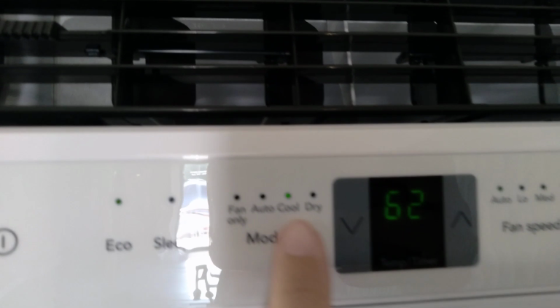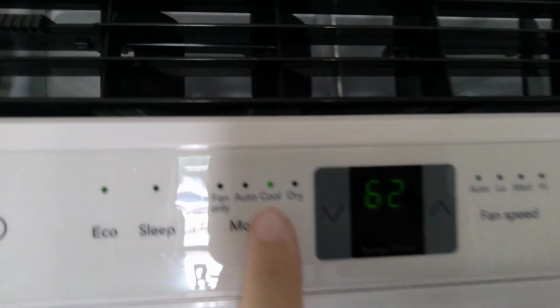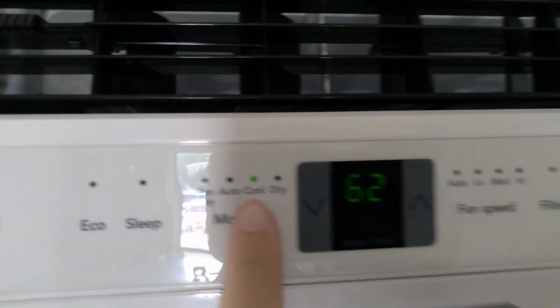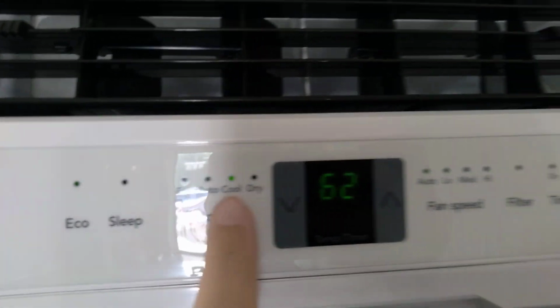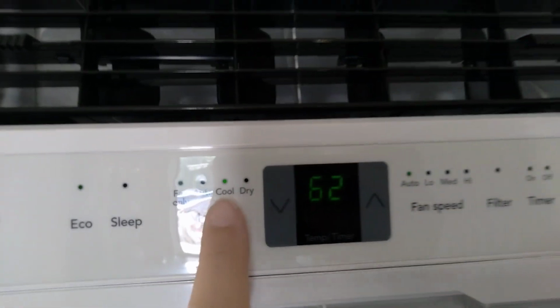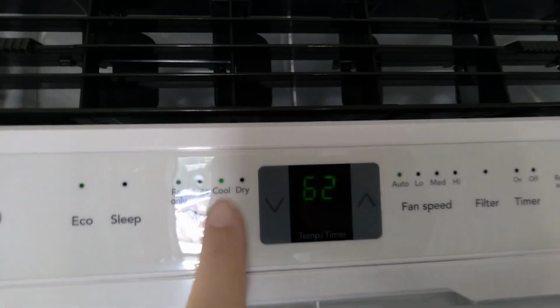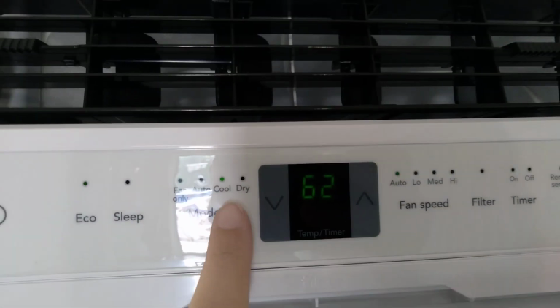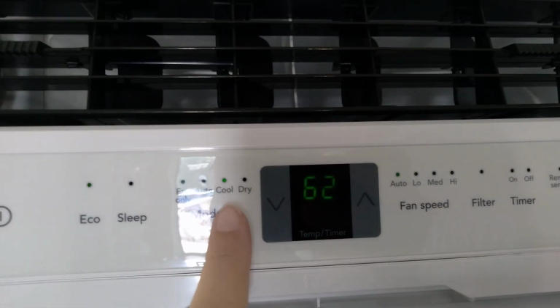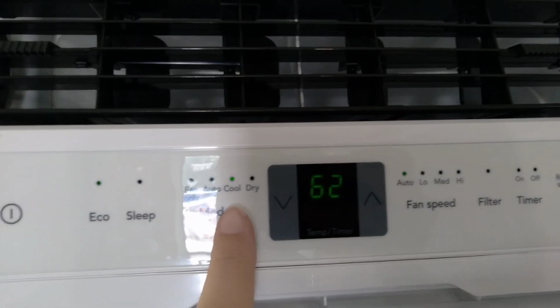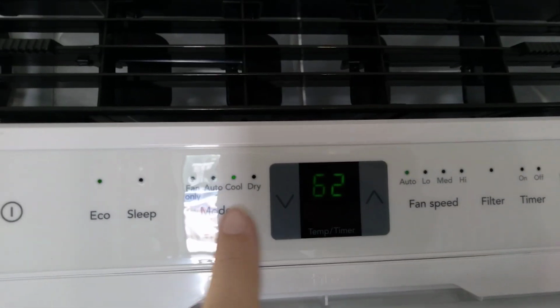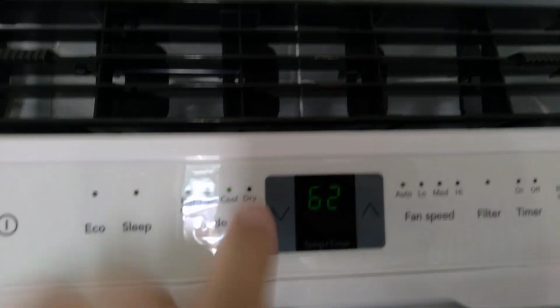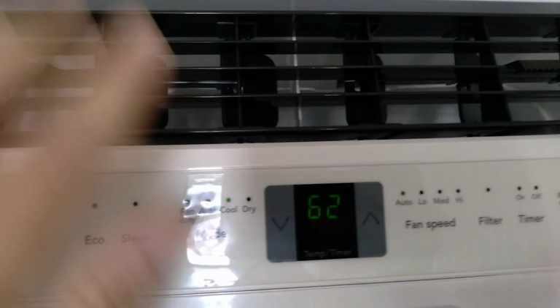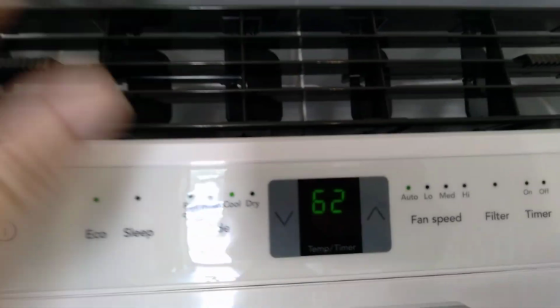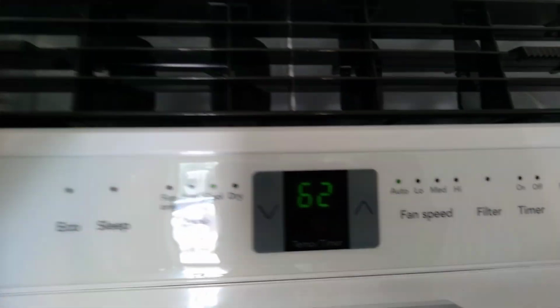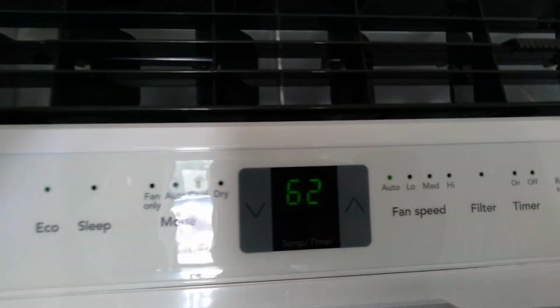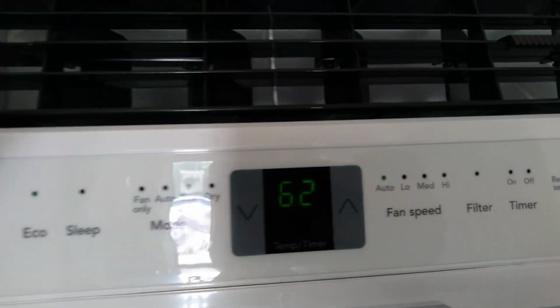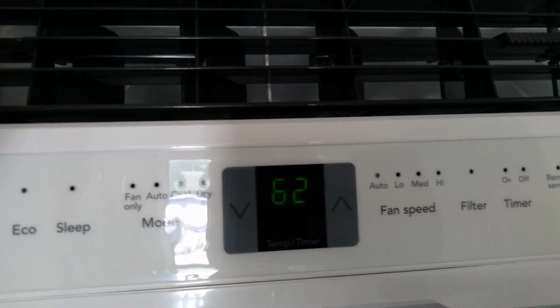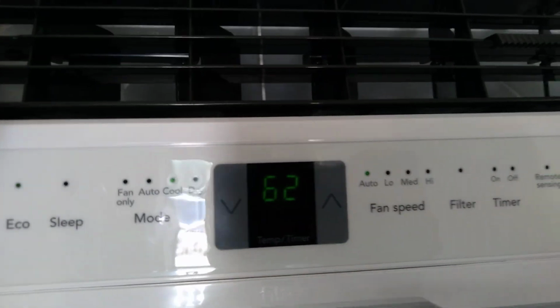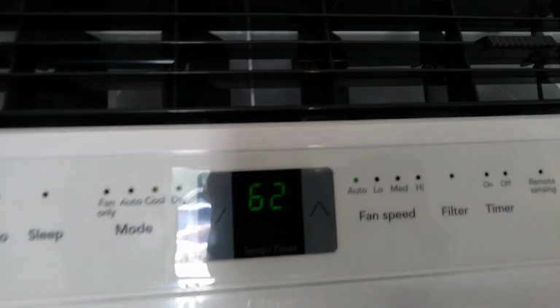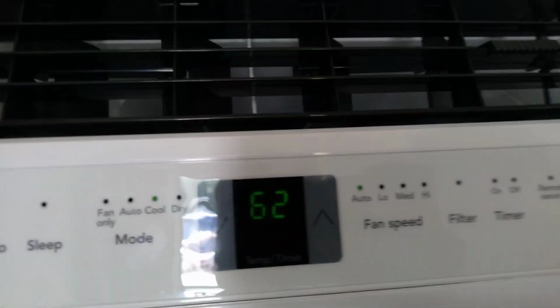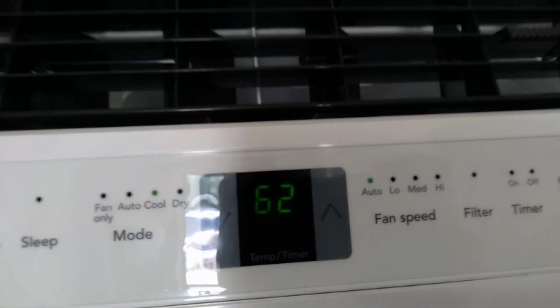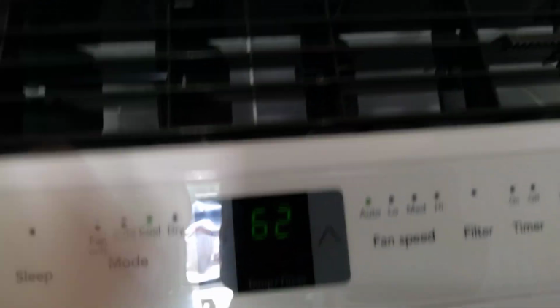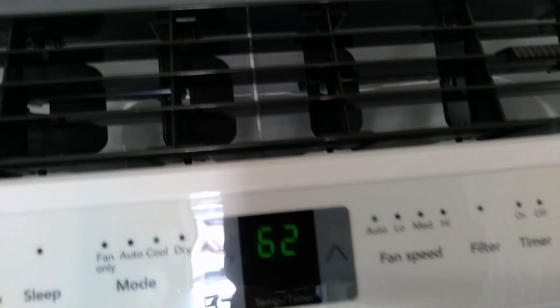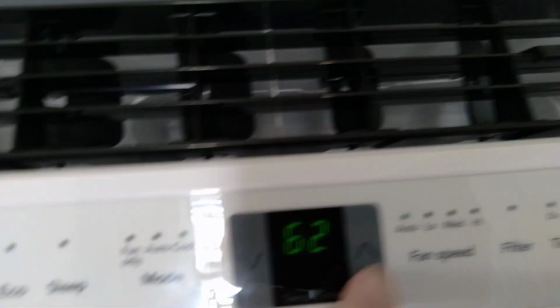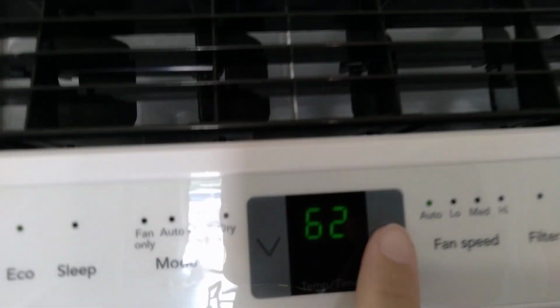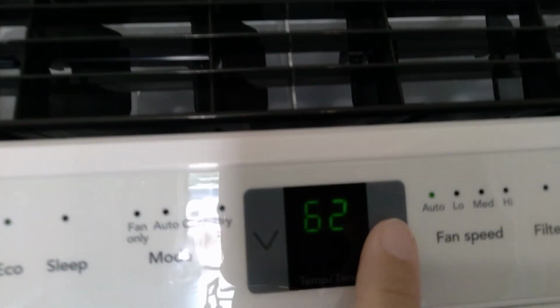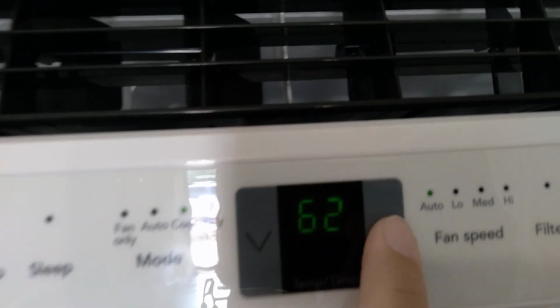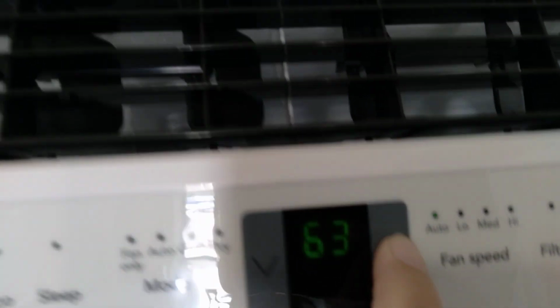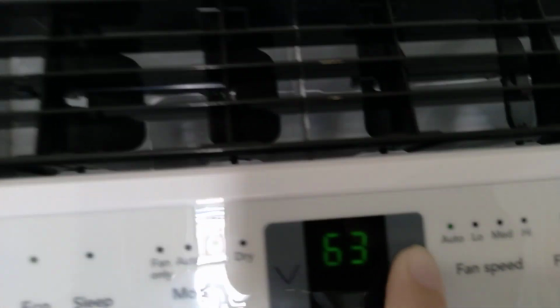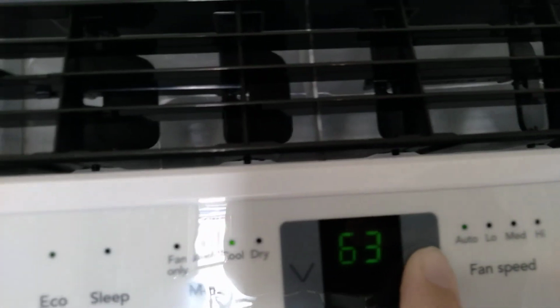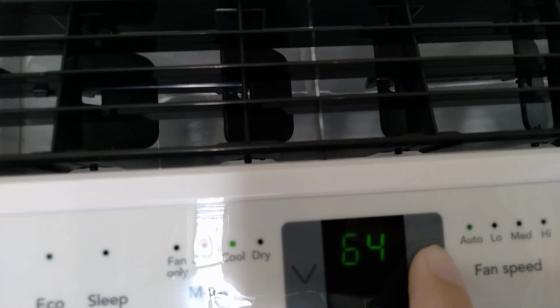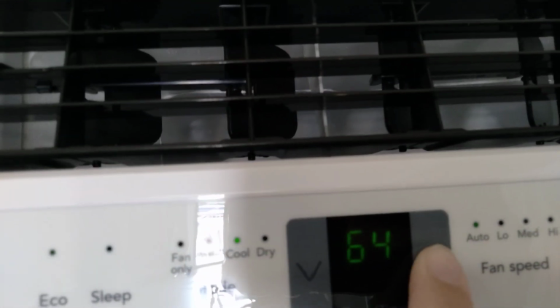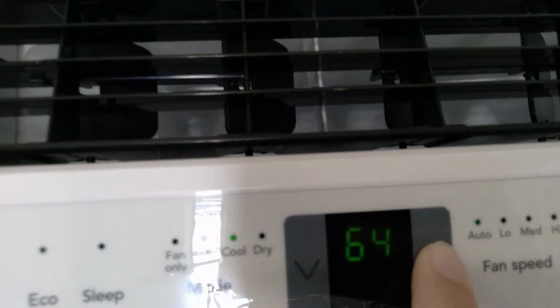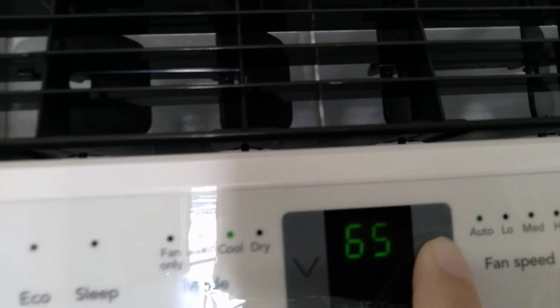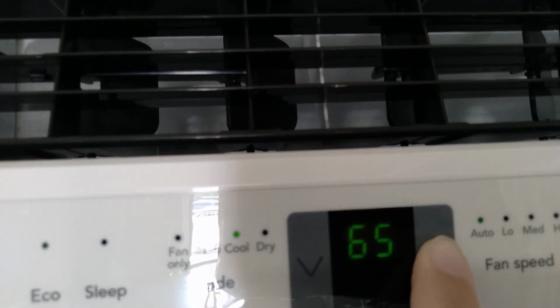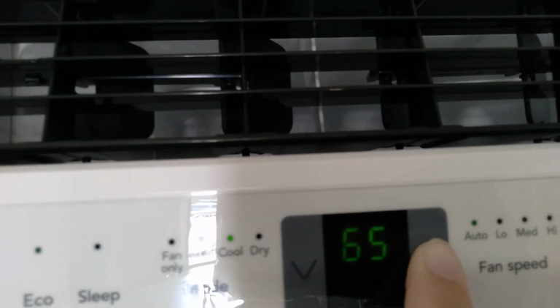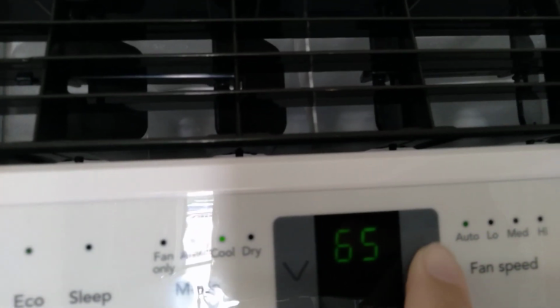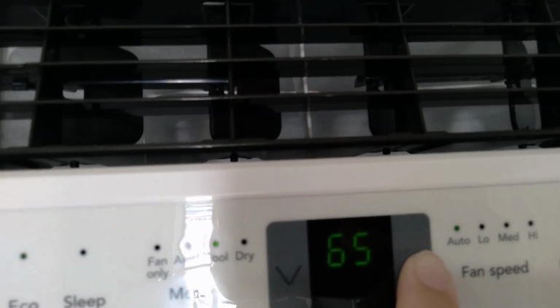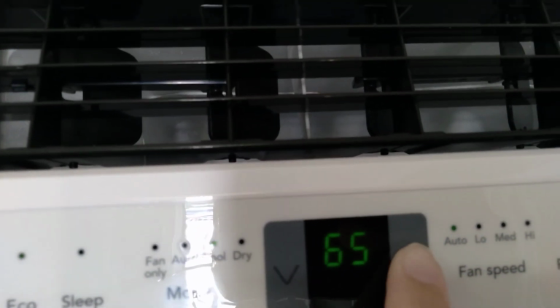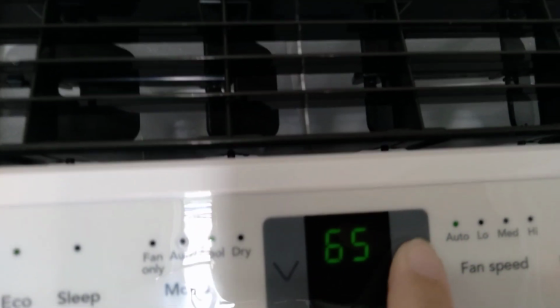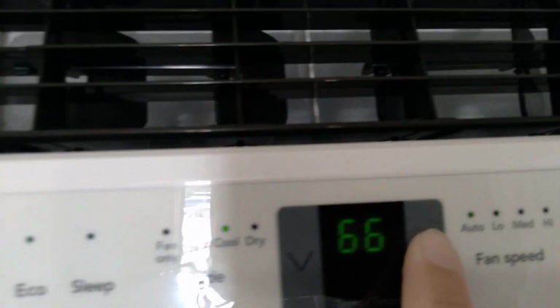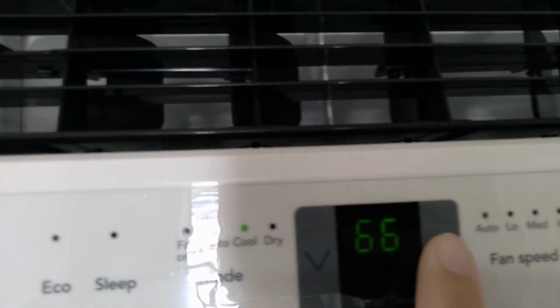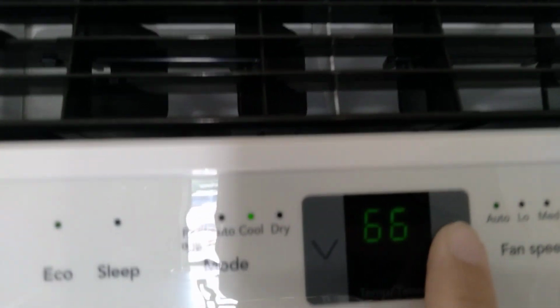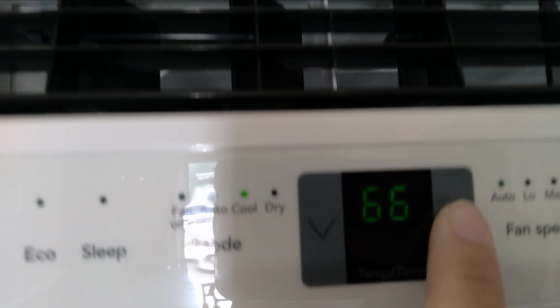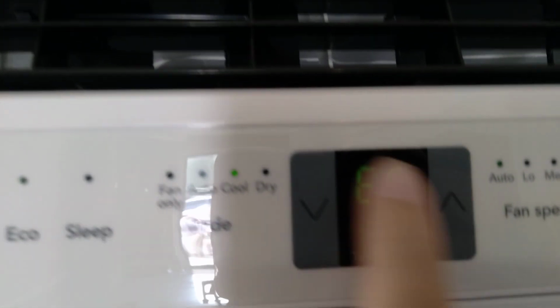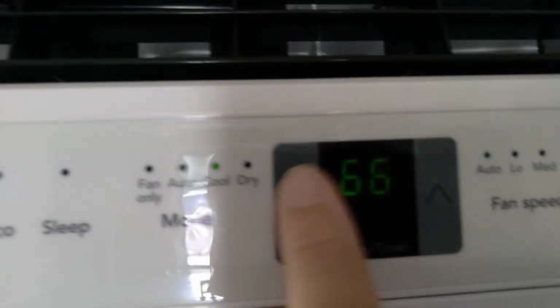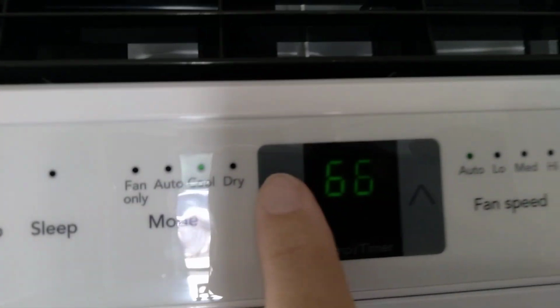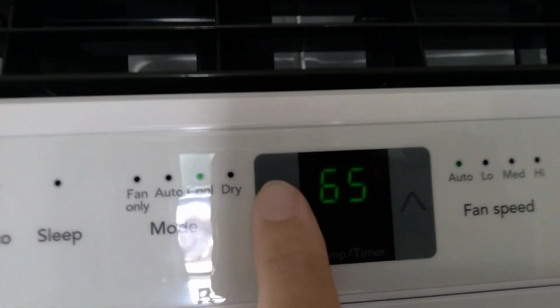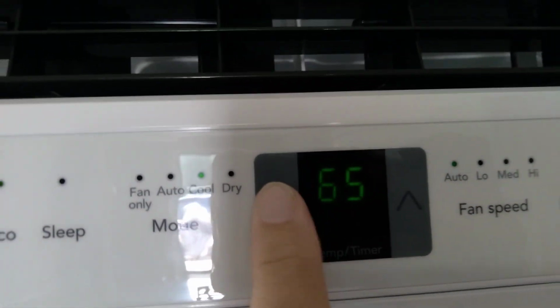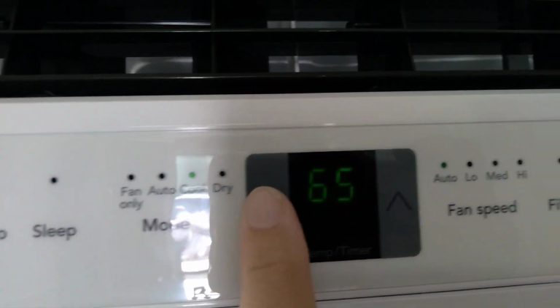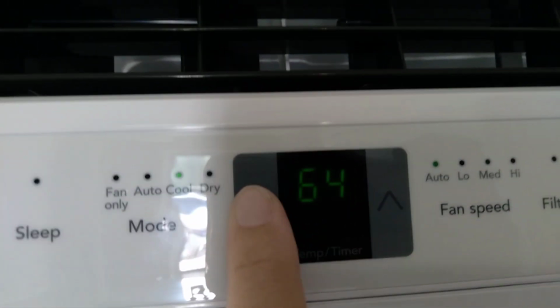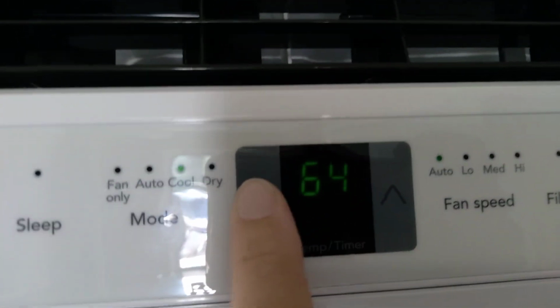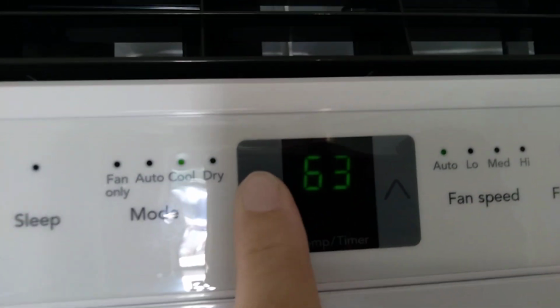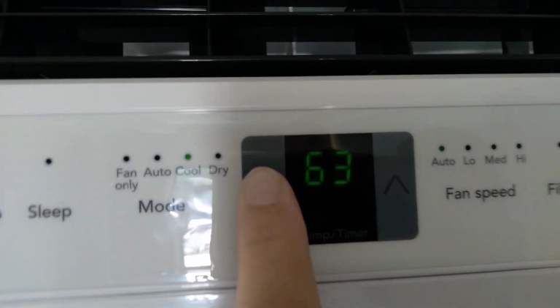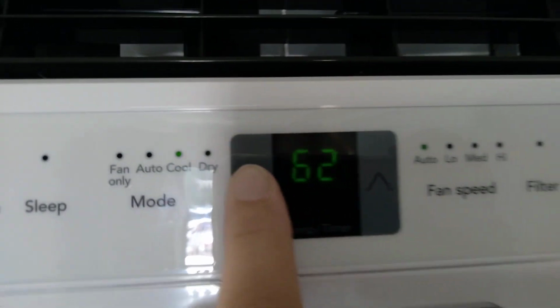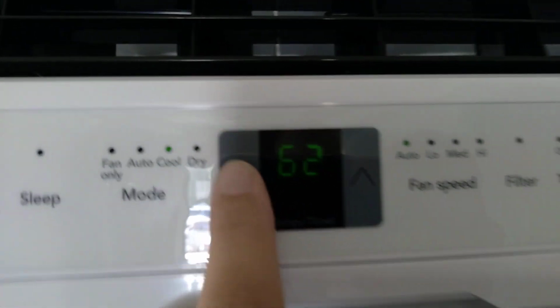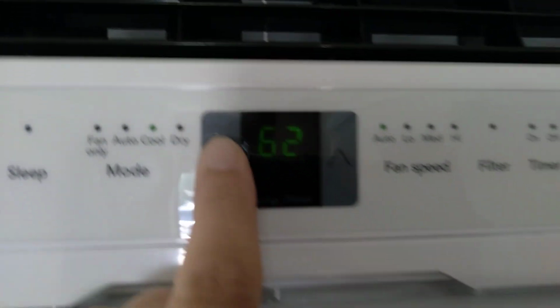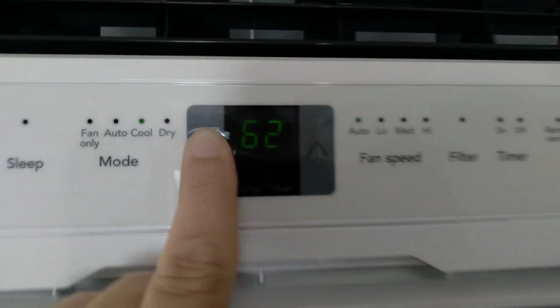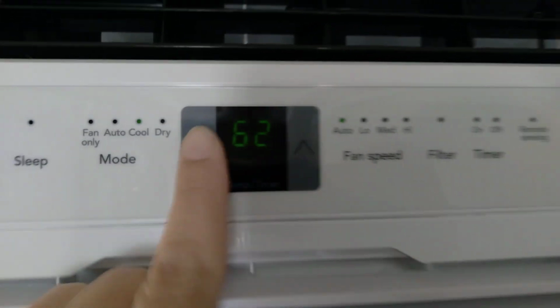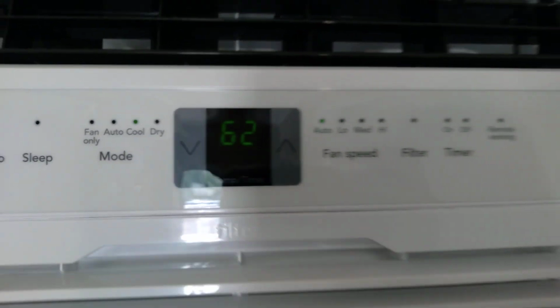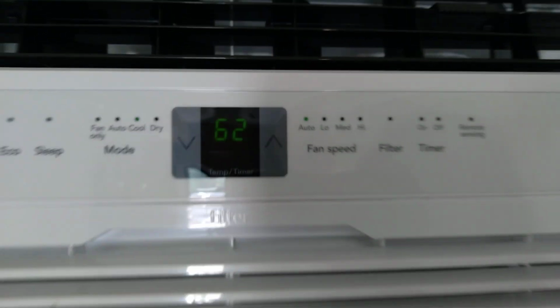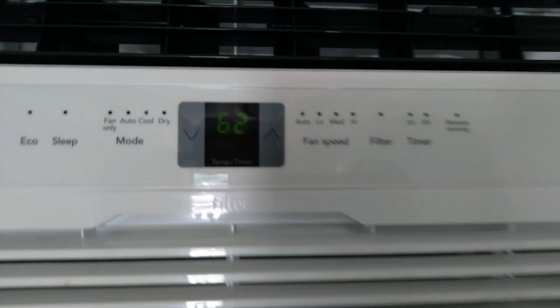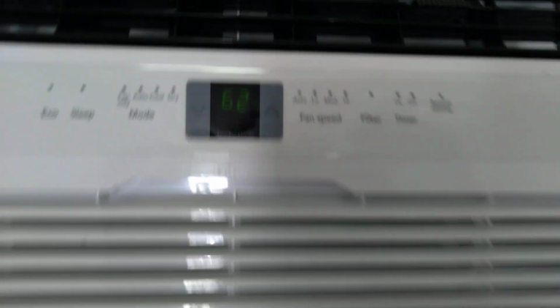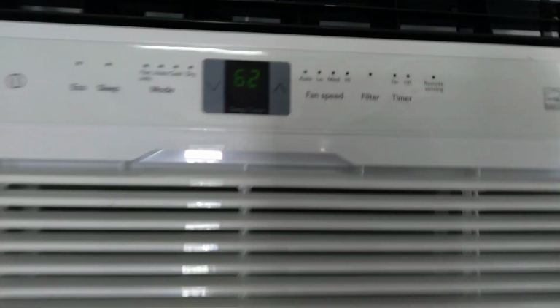And then we open cool, which is the actual air conditioner, and we put it down. Awesome.